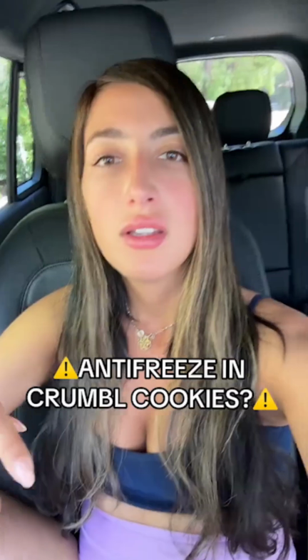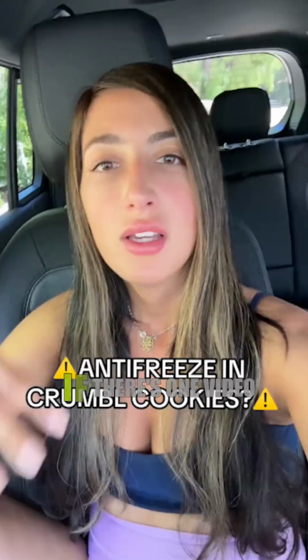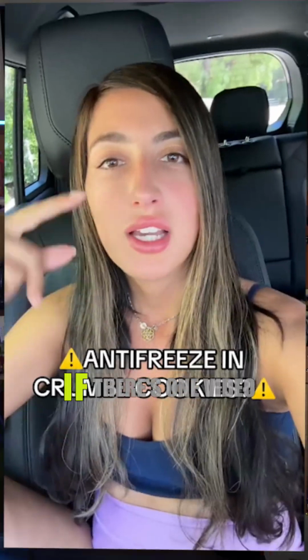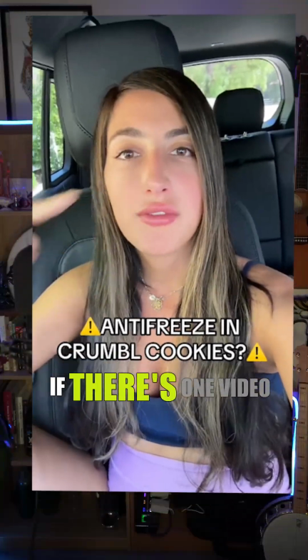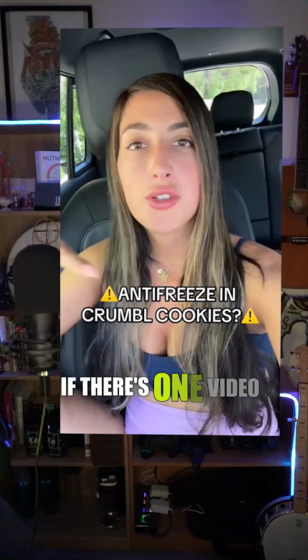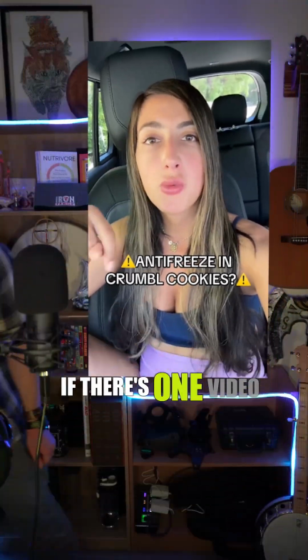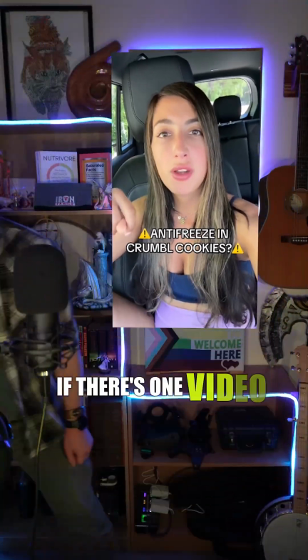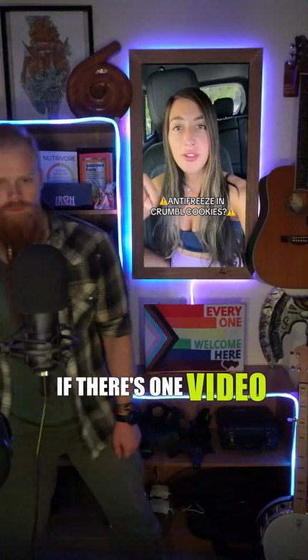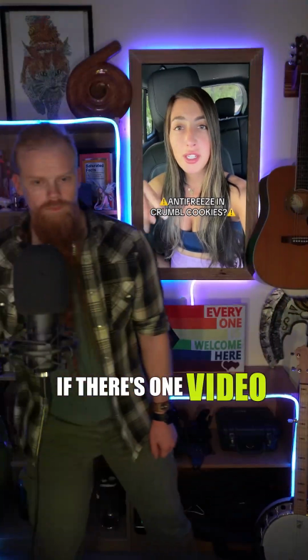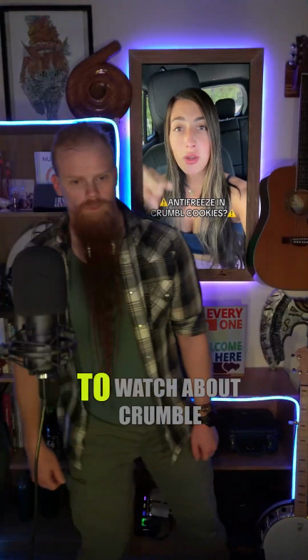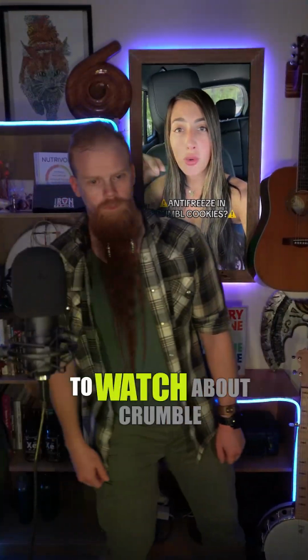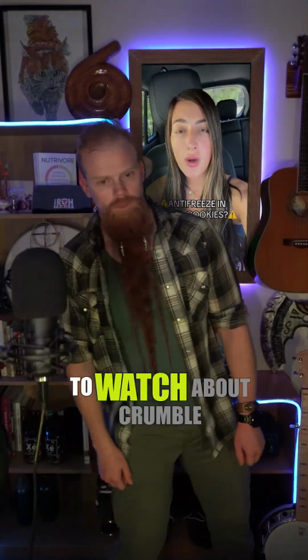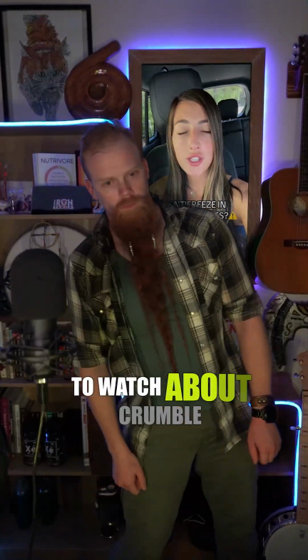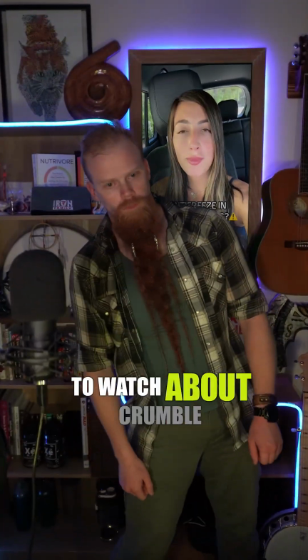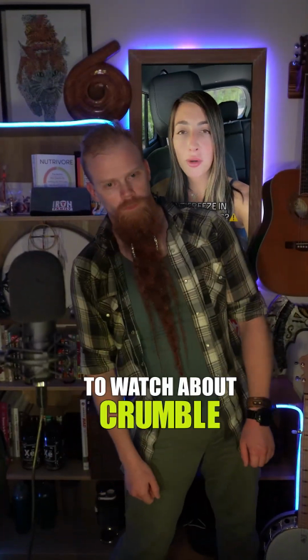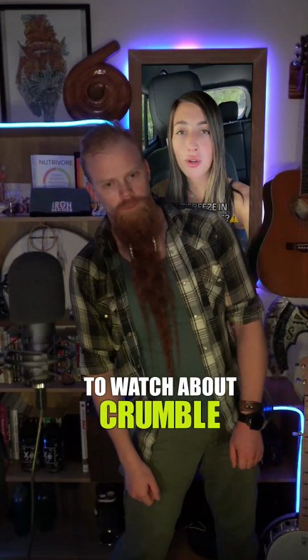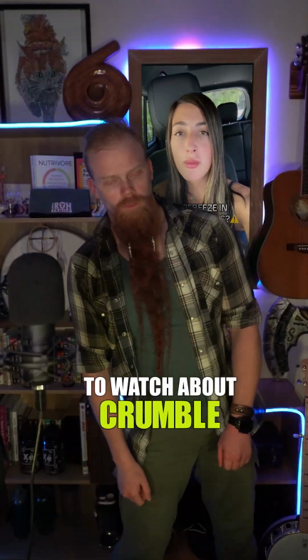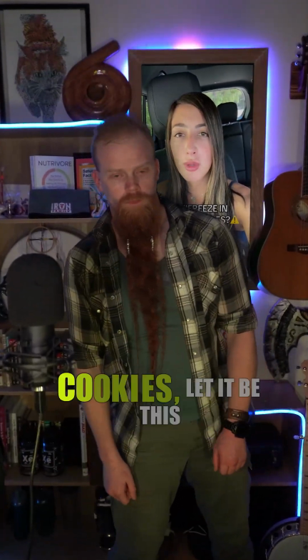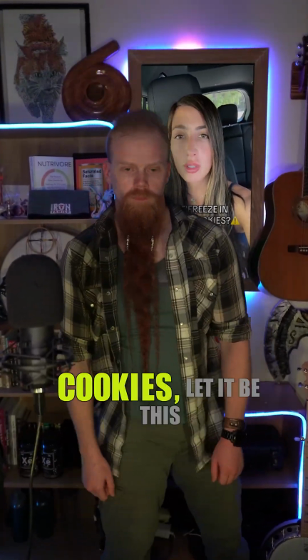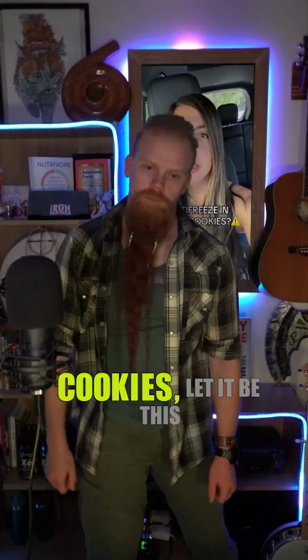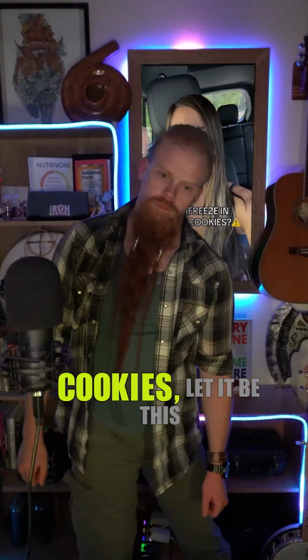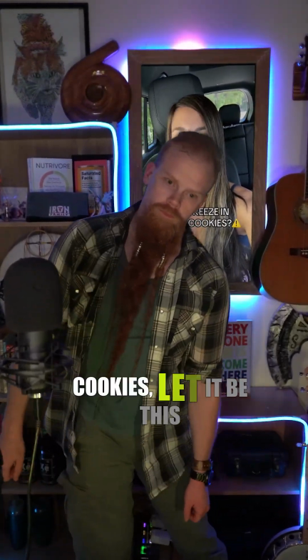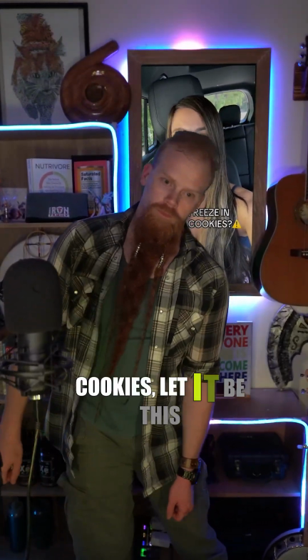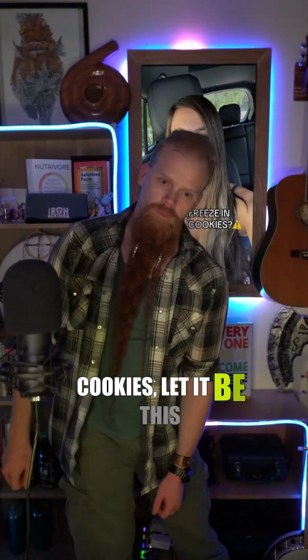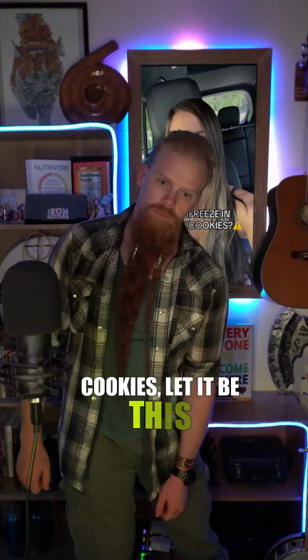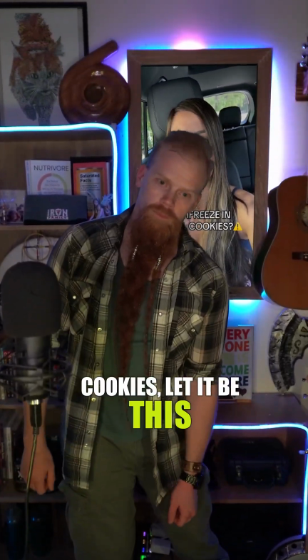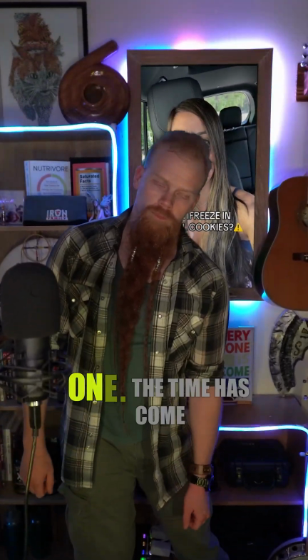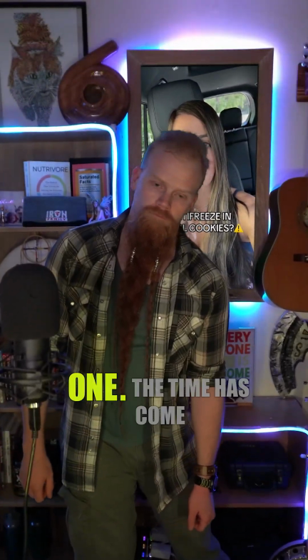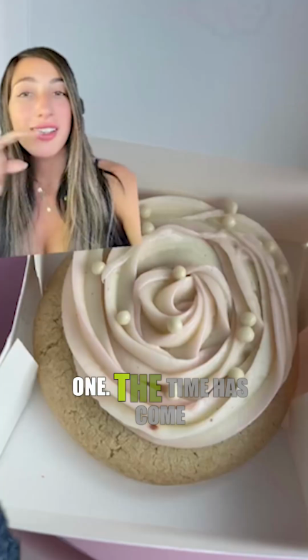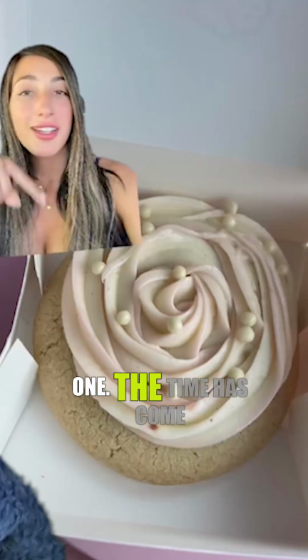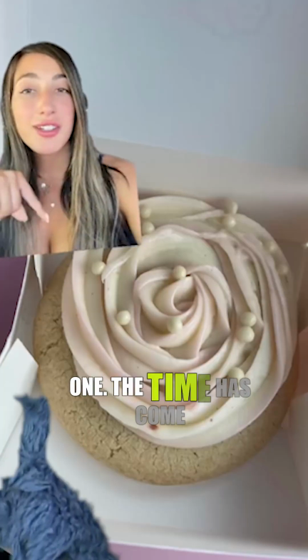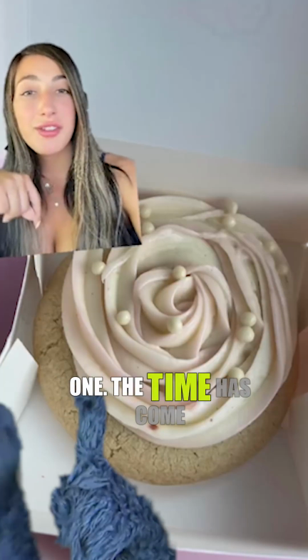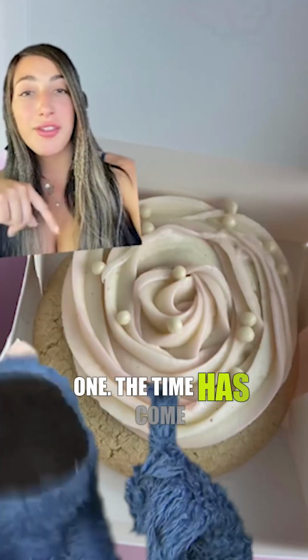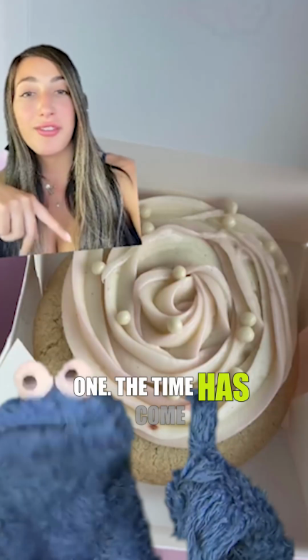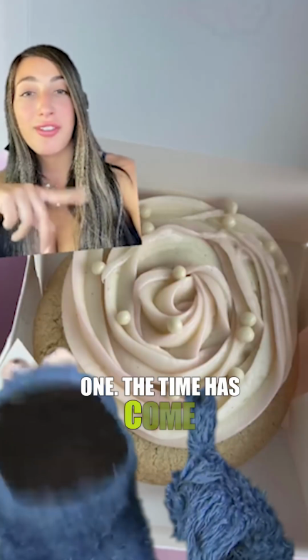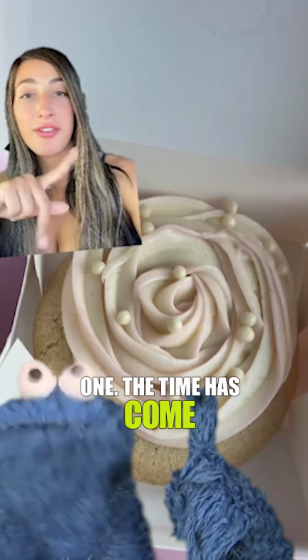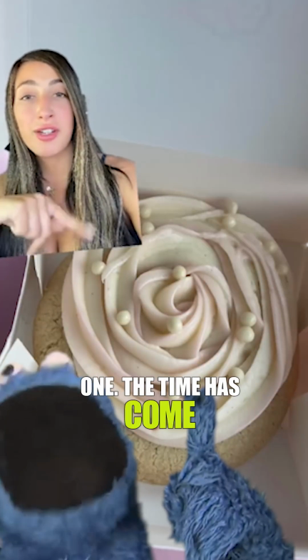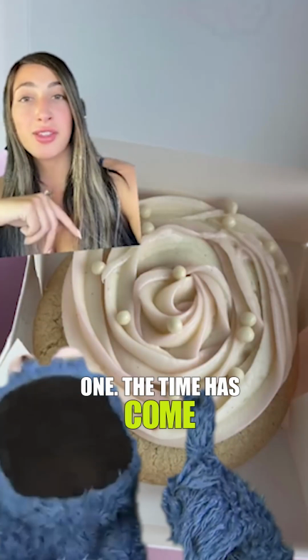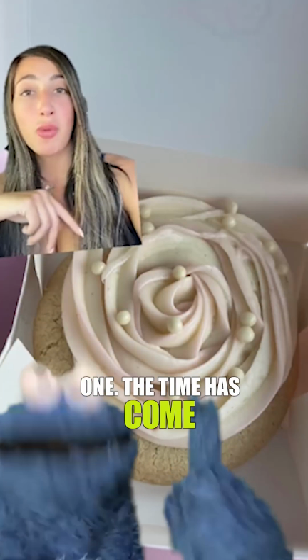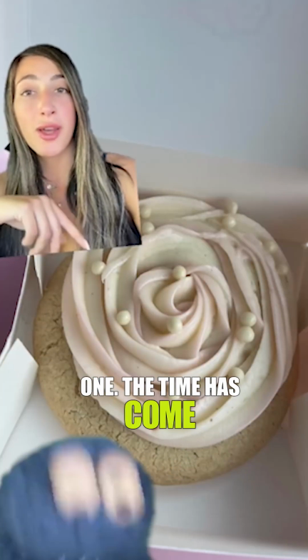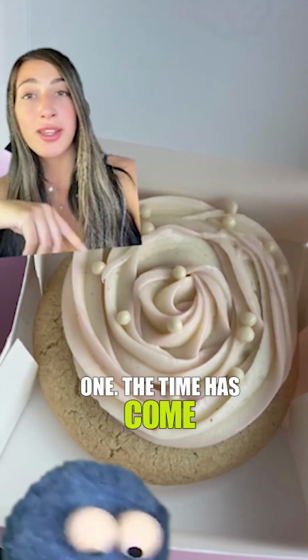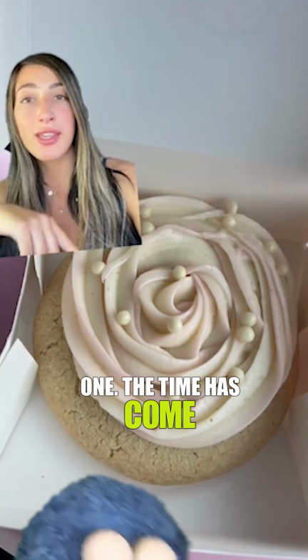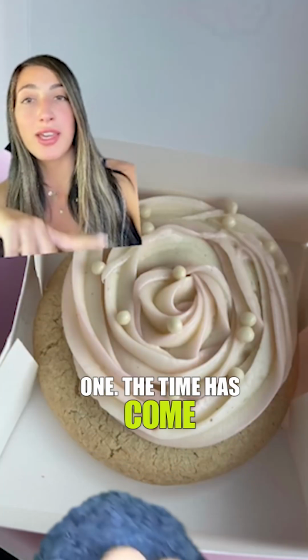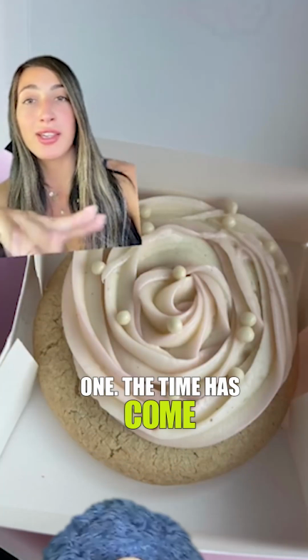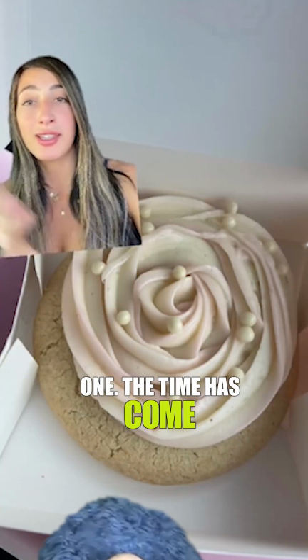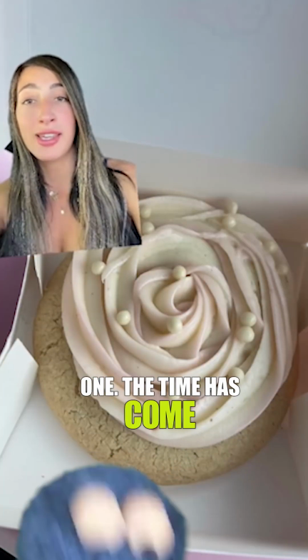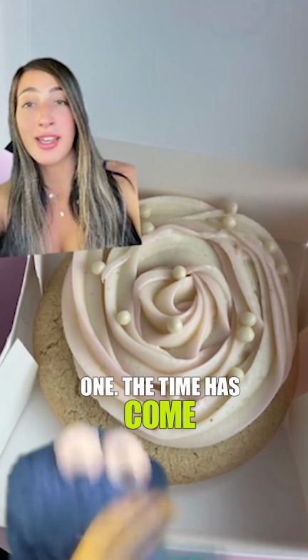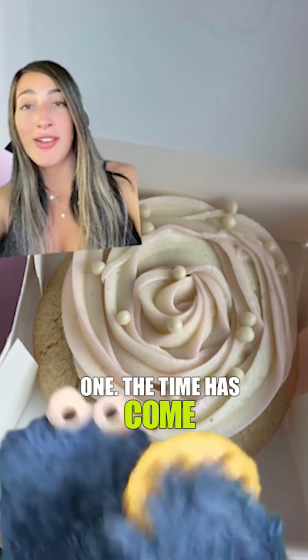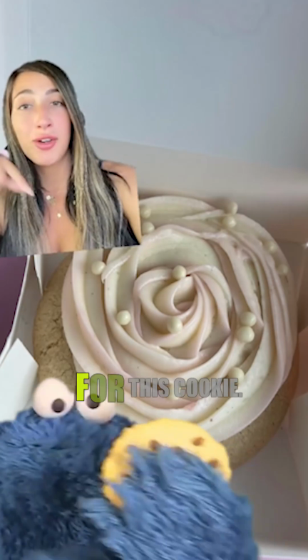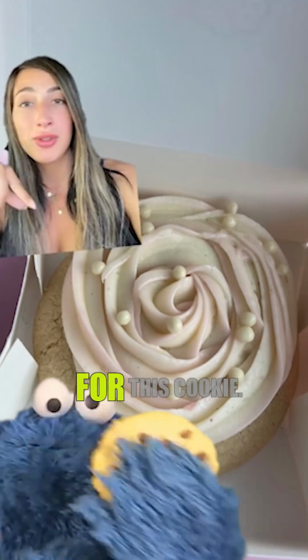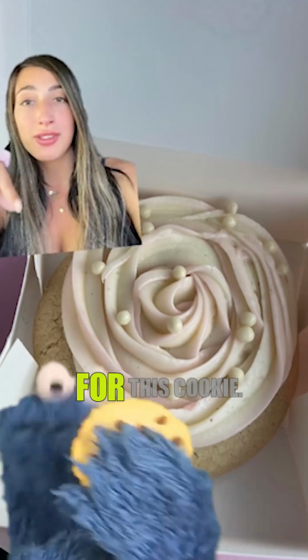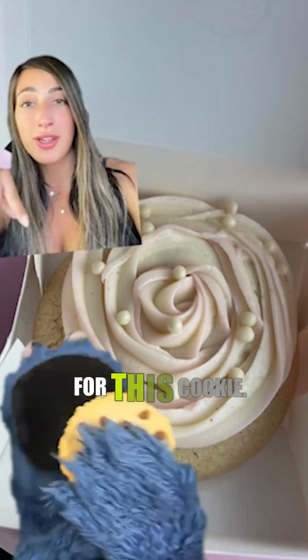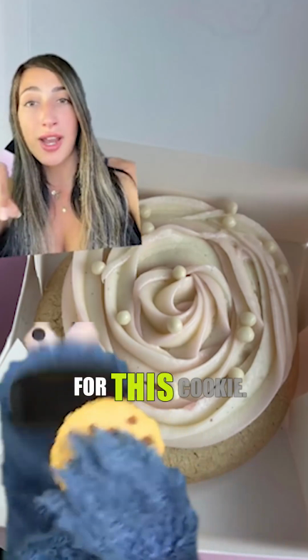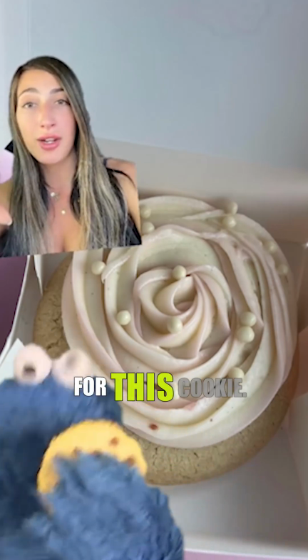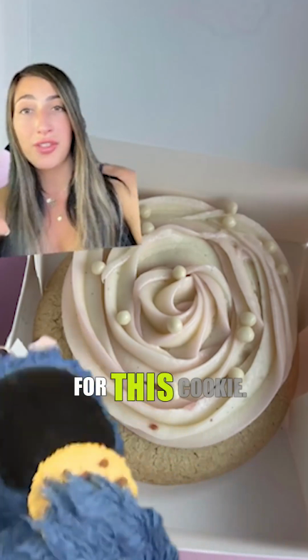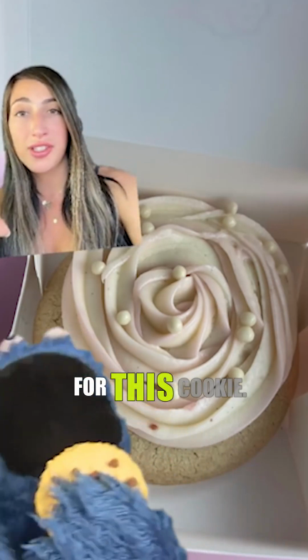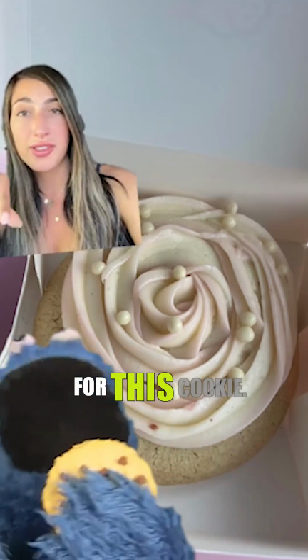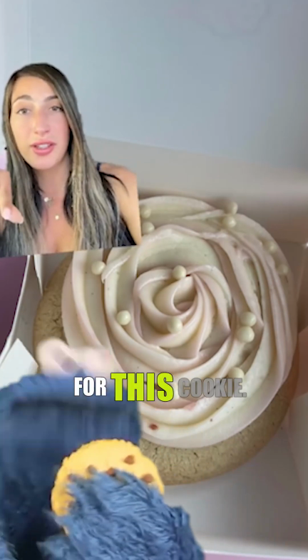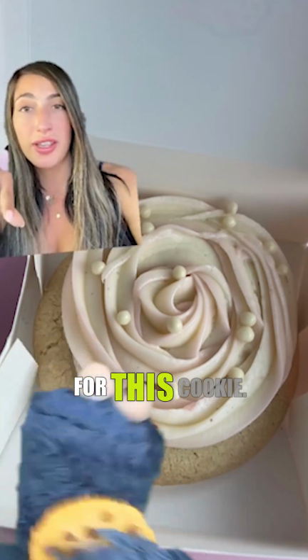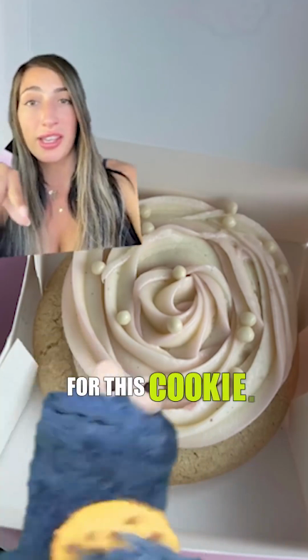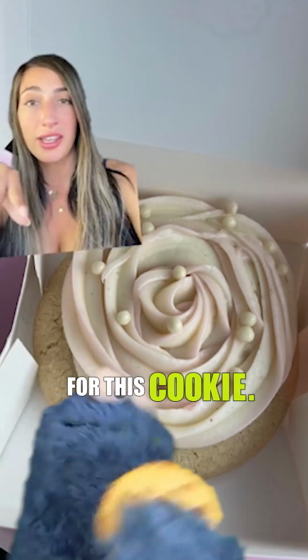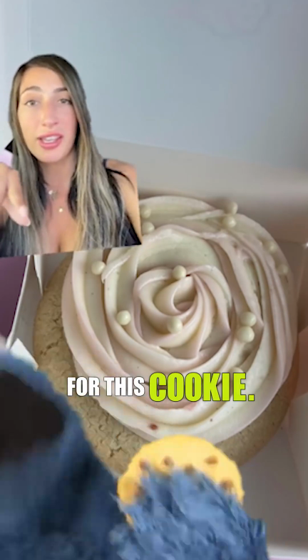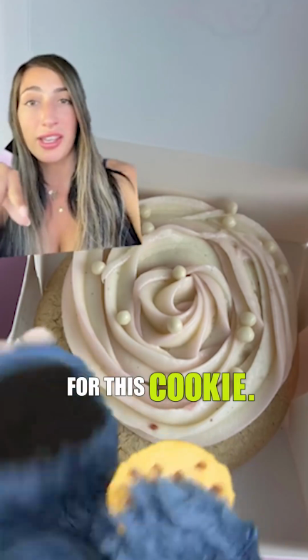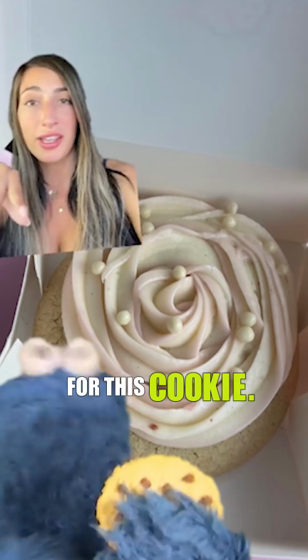If there's one video to watch about crumble cookies, let it be this one. The time has come for this cookie!